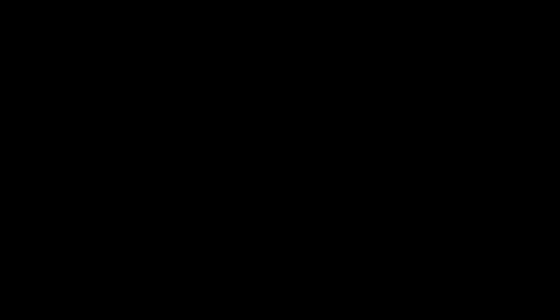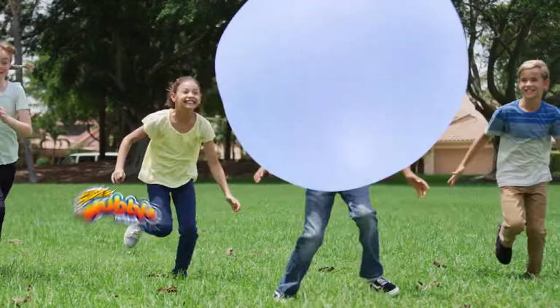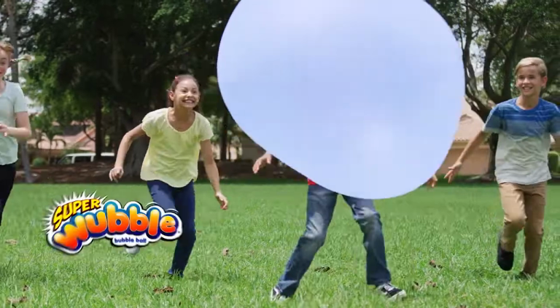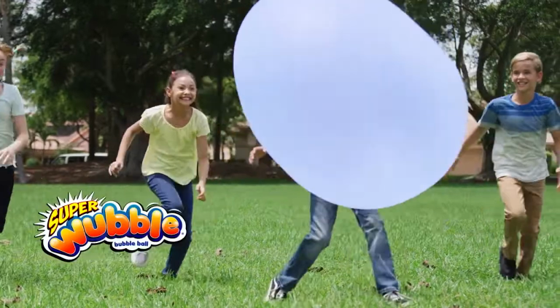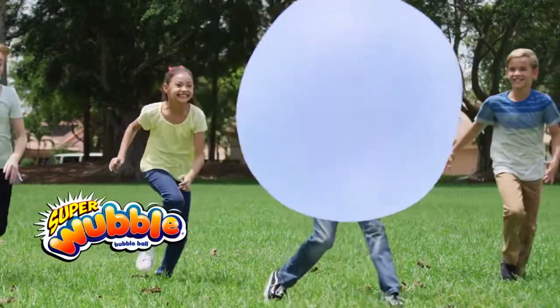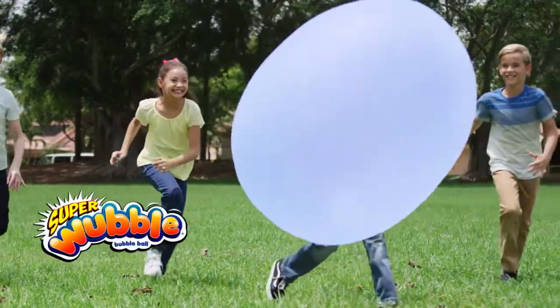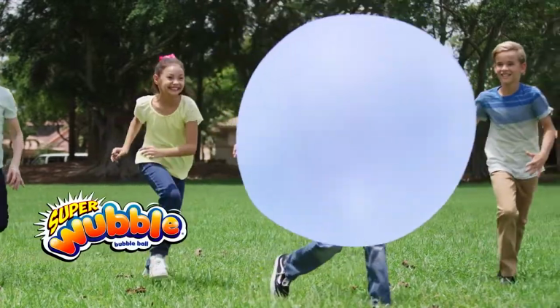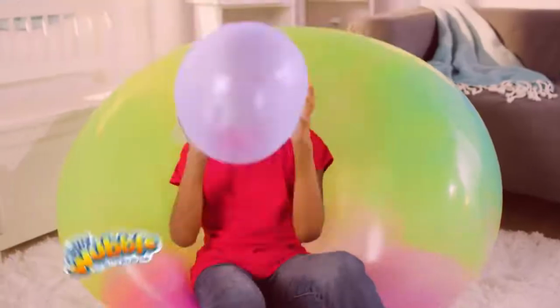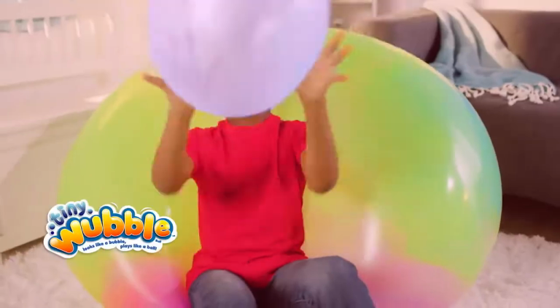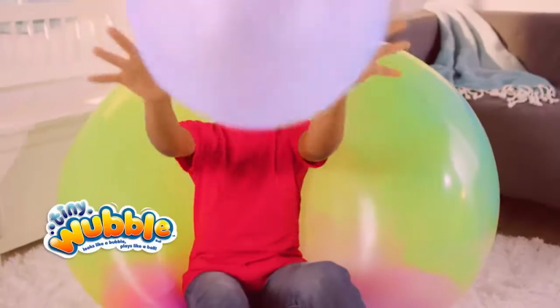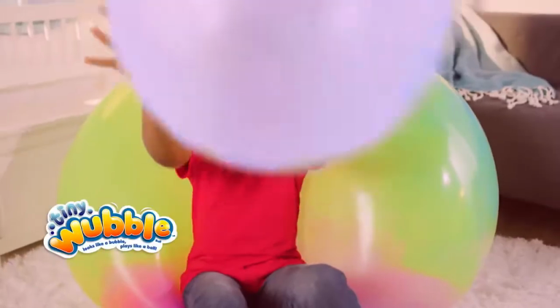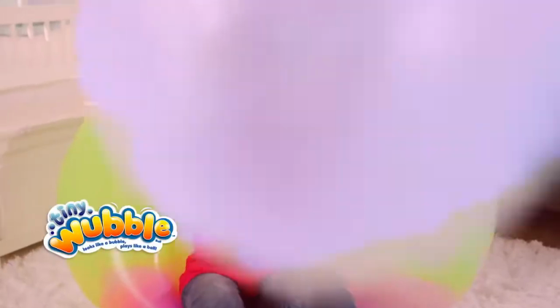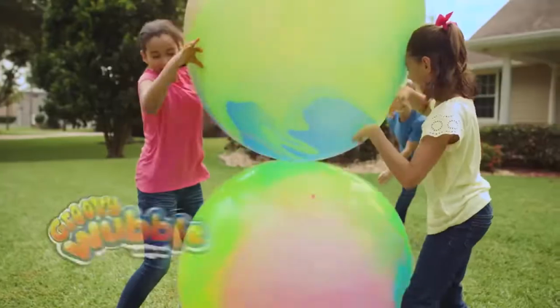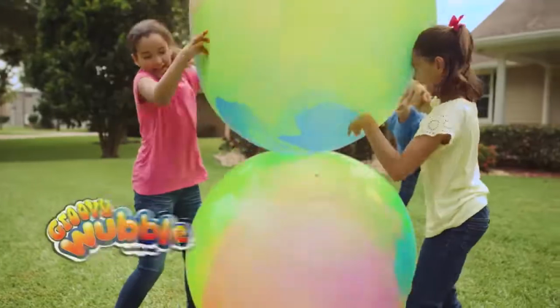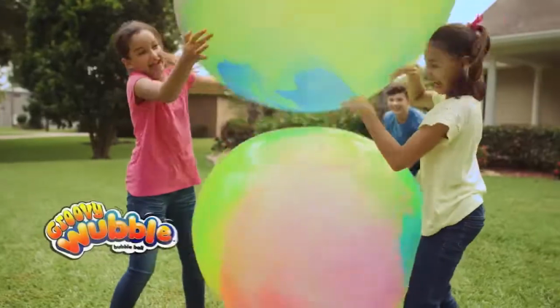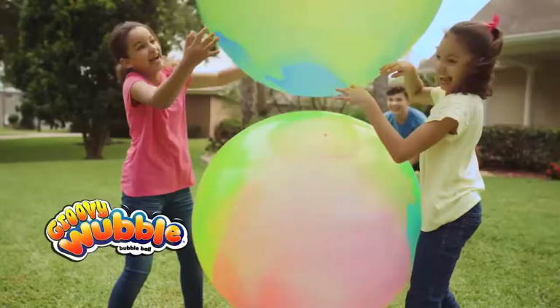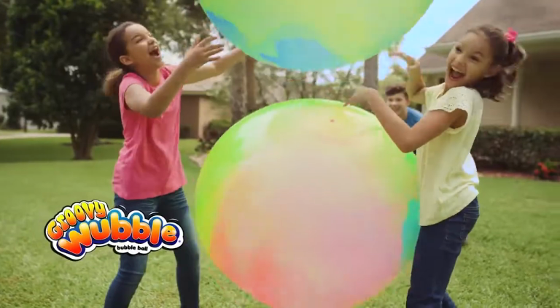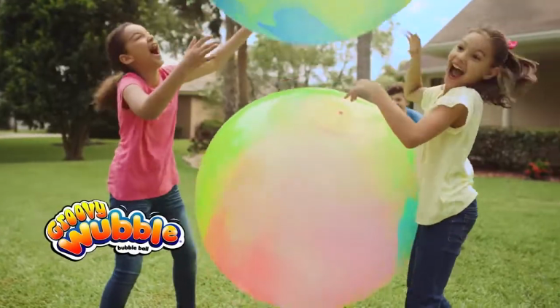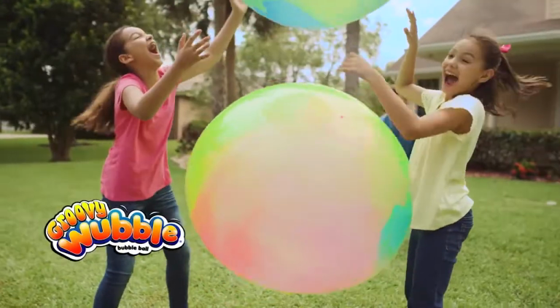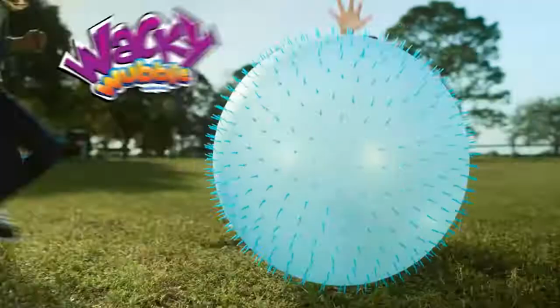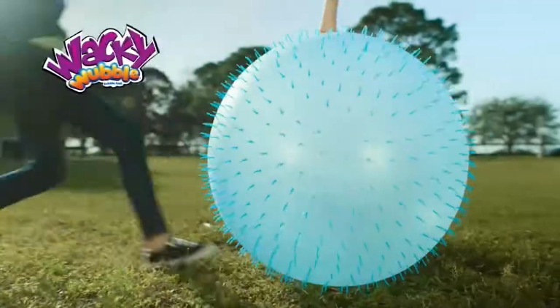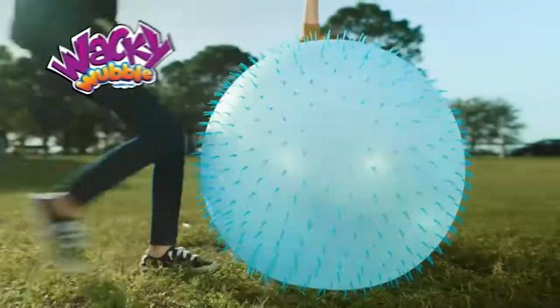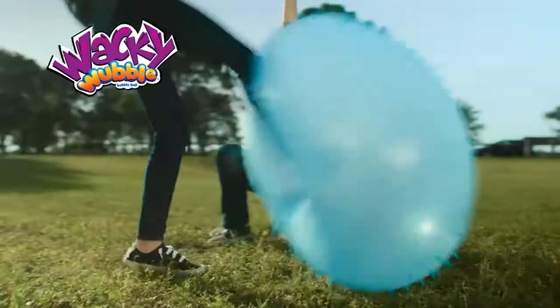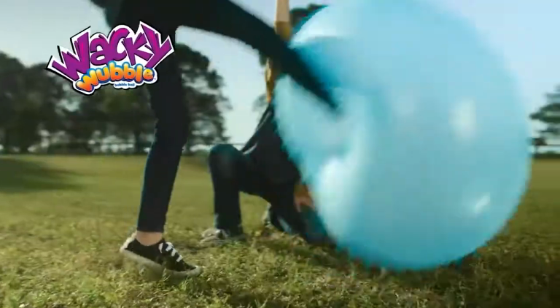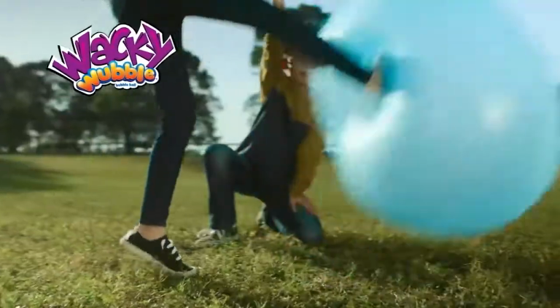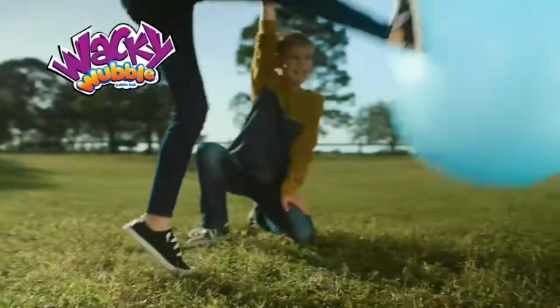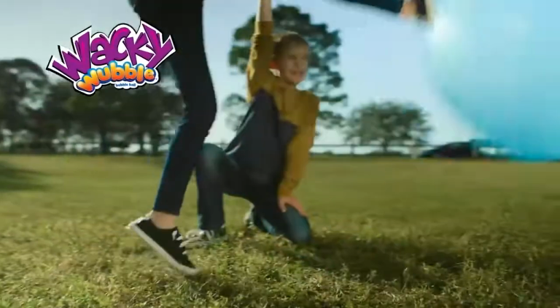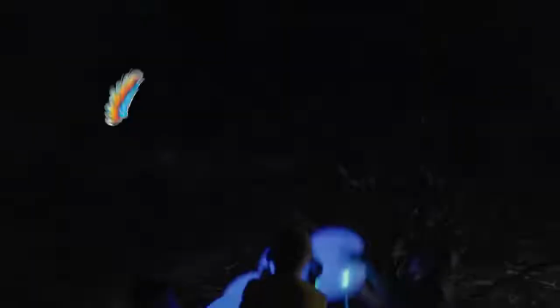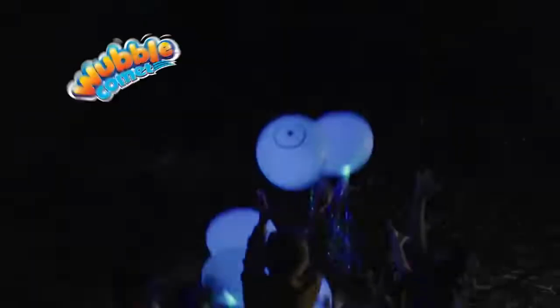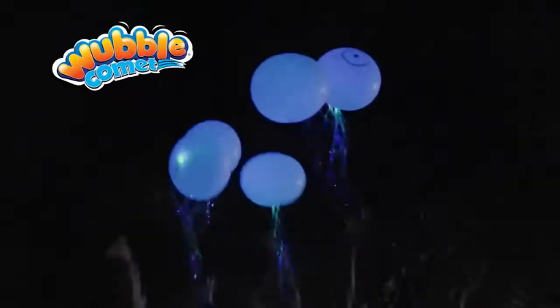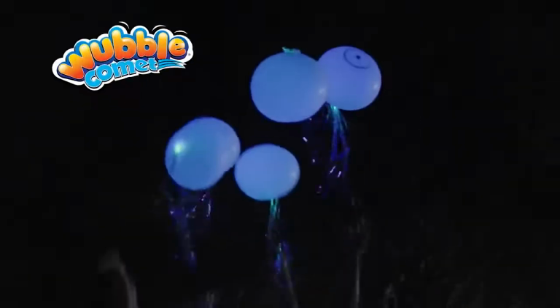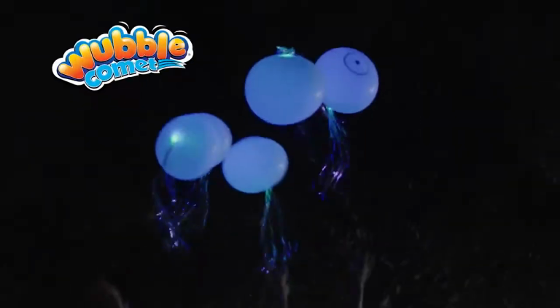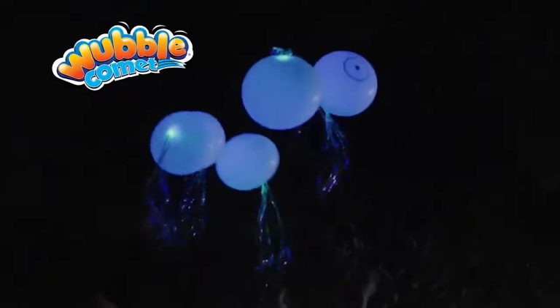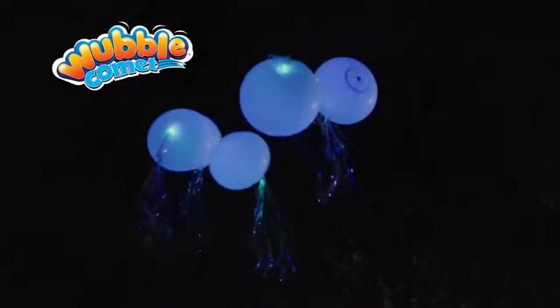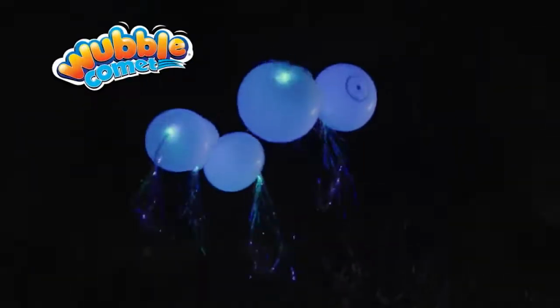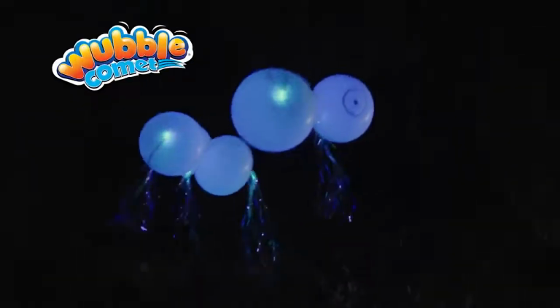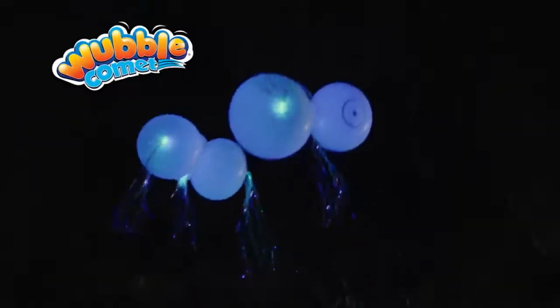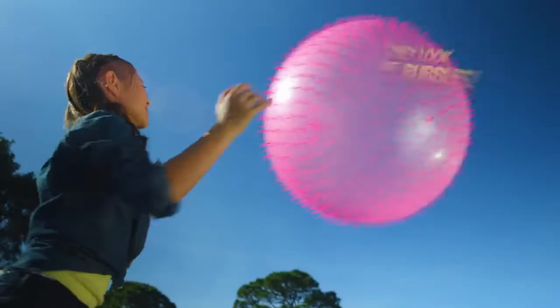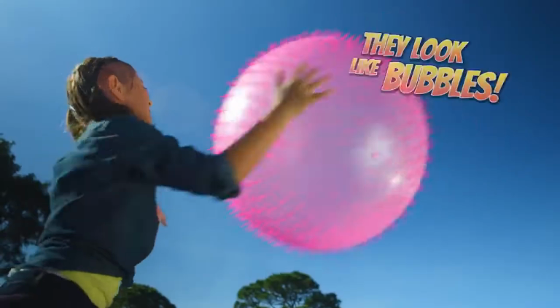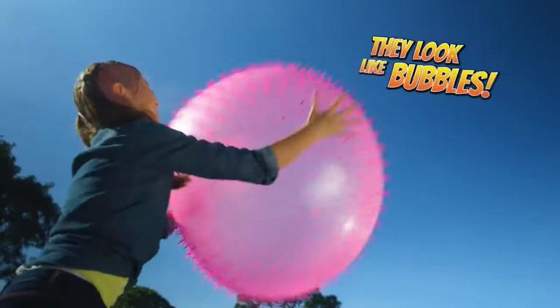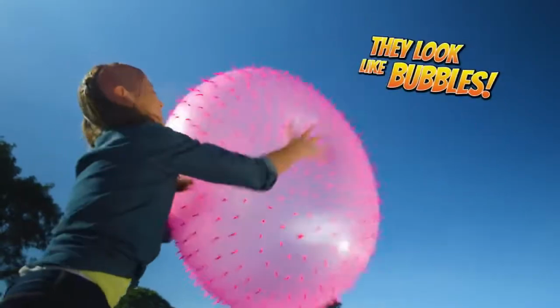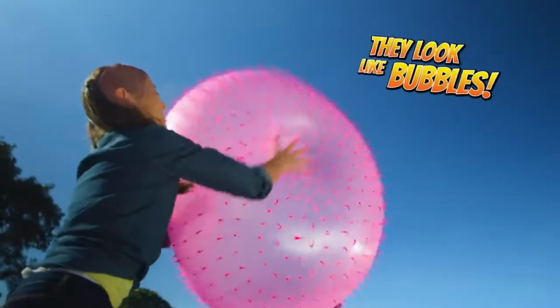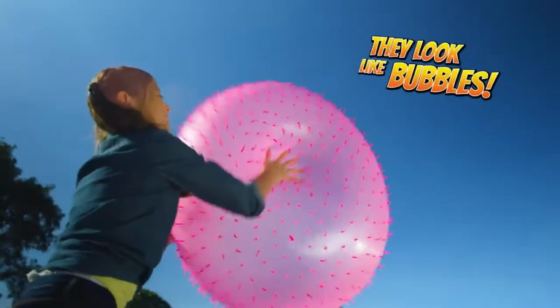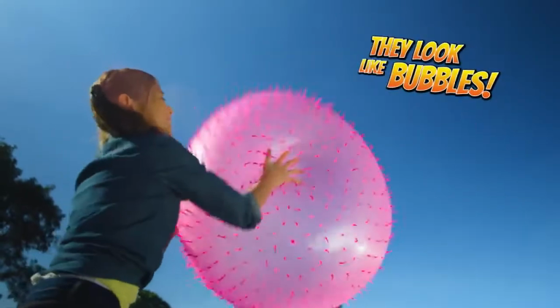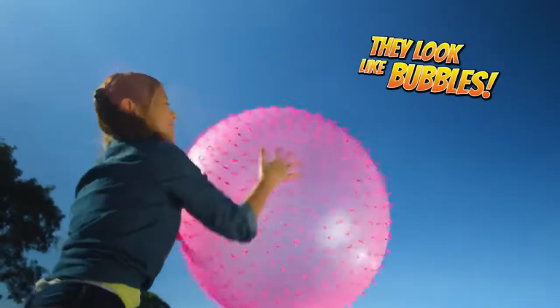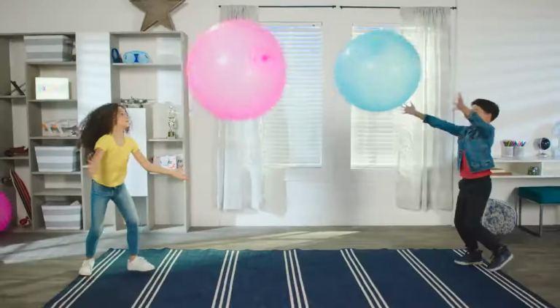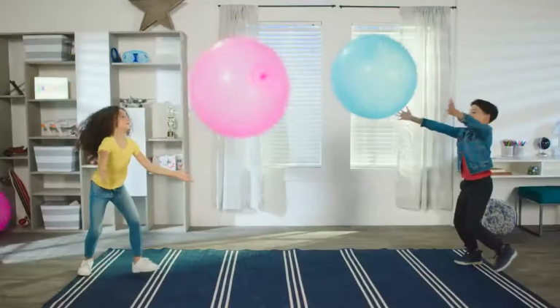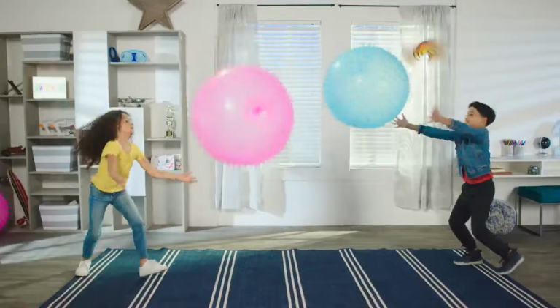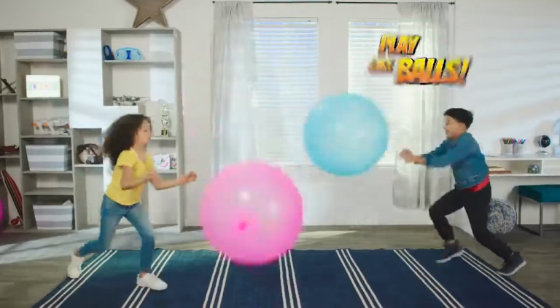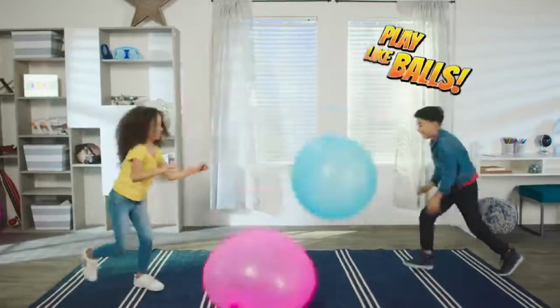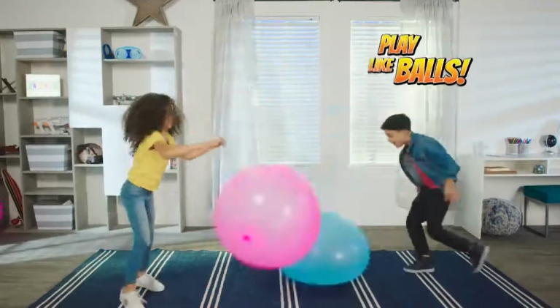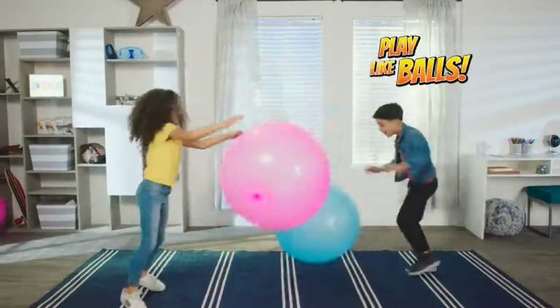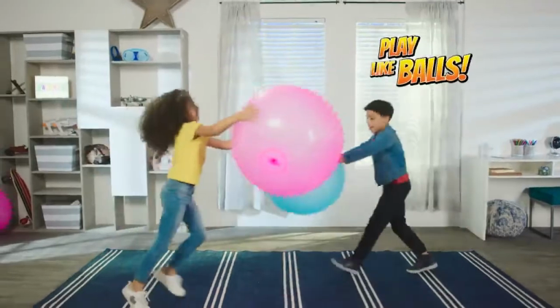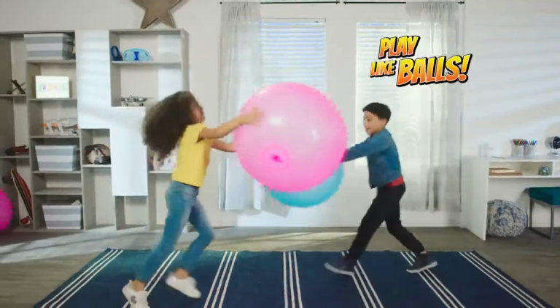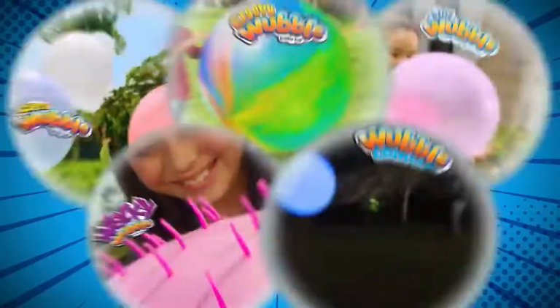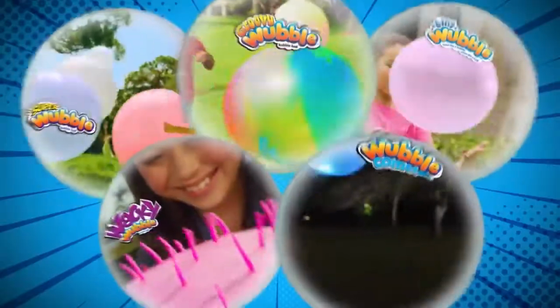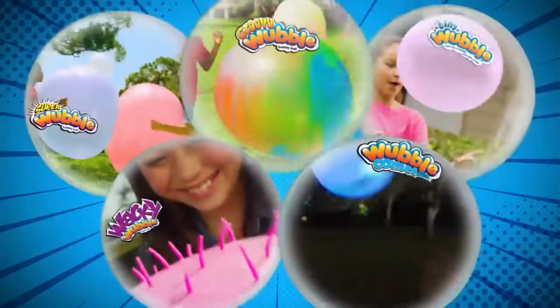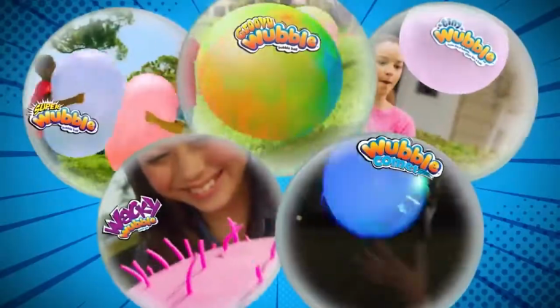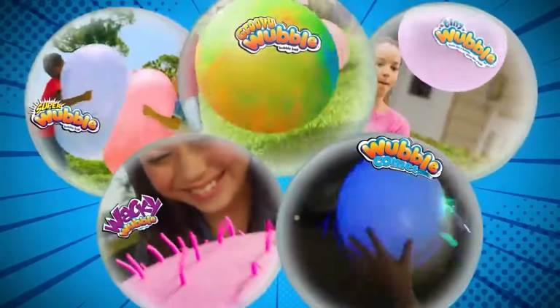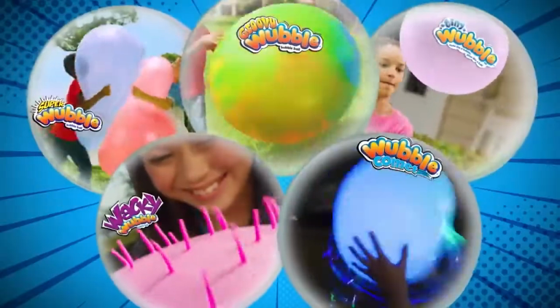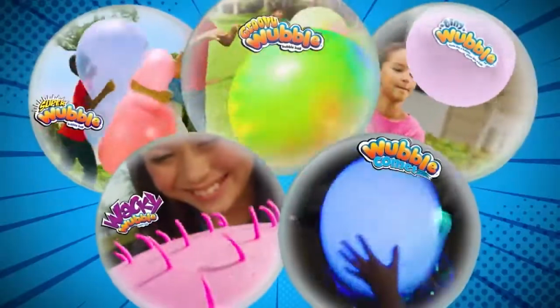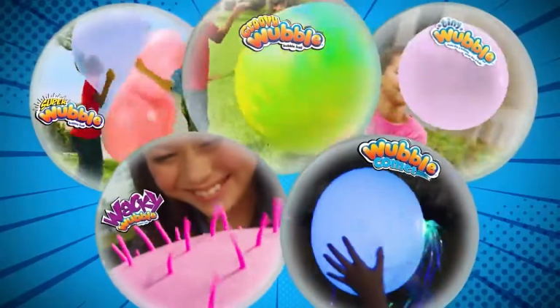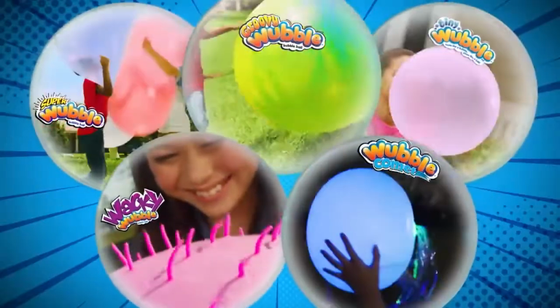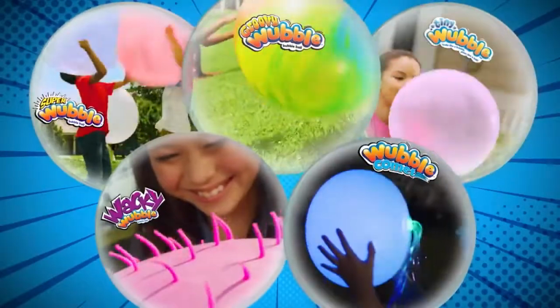Super, Tiny, Groovy Wubble. Now there's Wacky and Comet. They look like bubbles, play like balls. Look at them all.